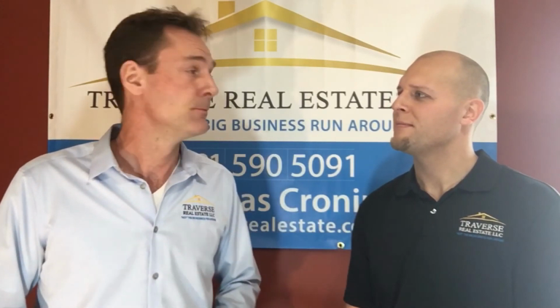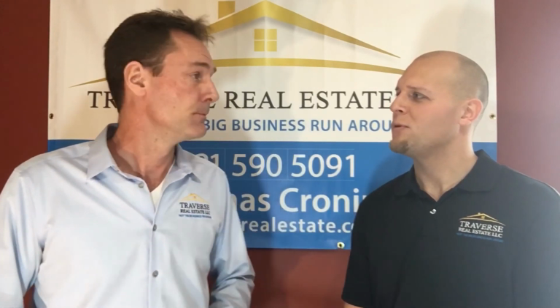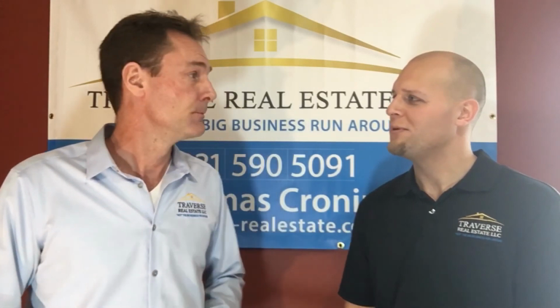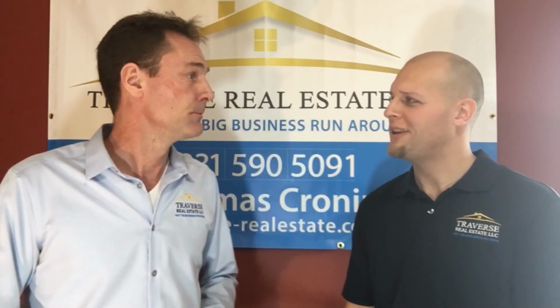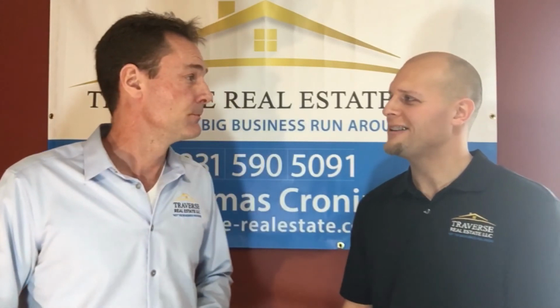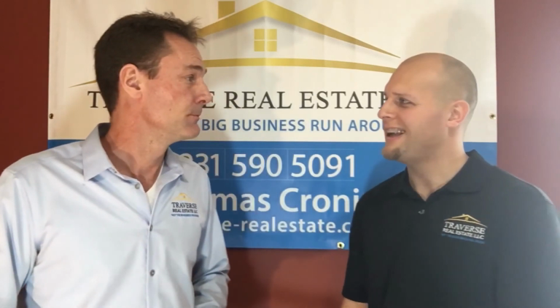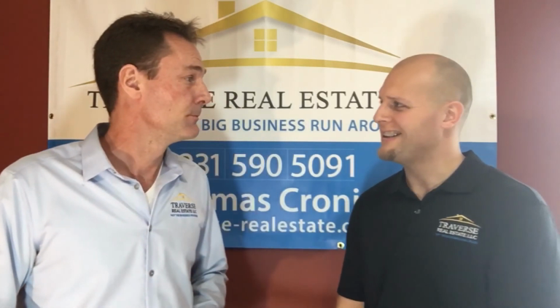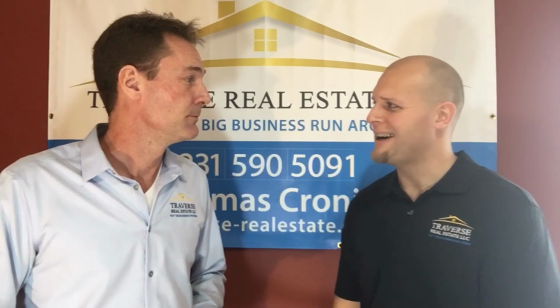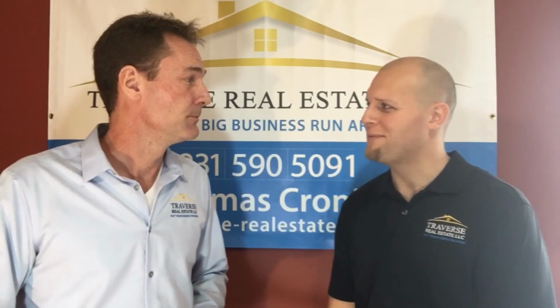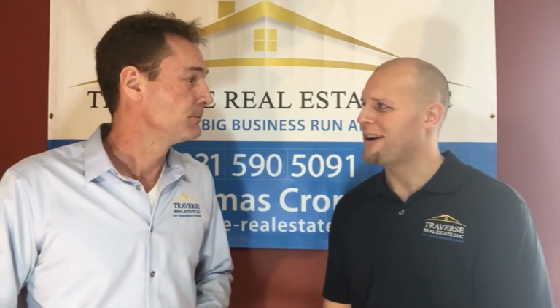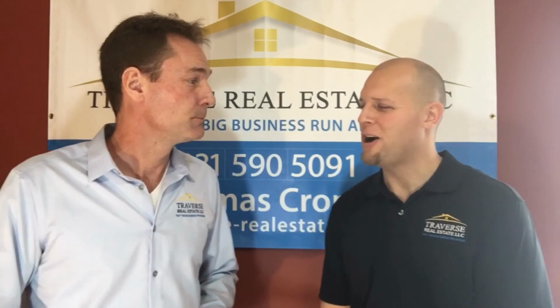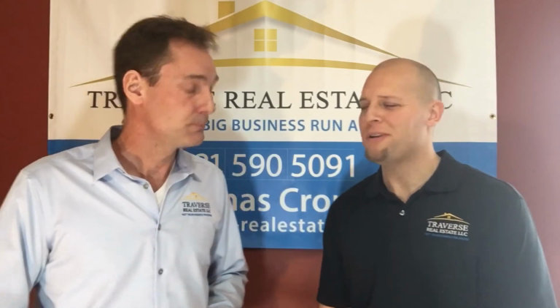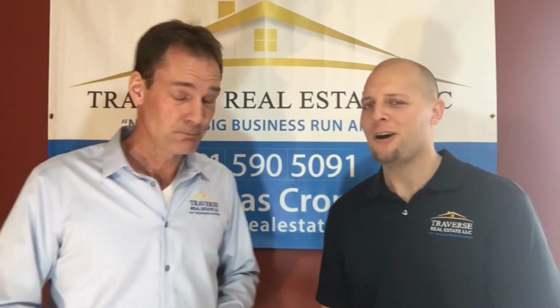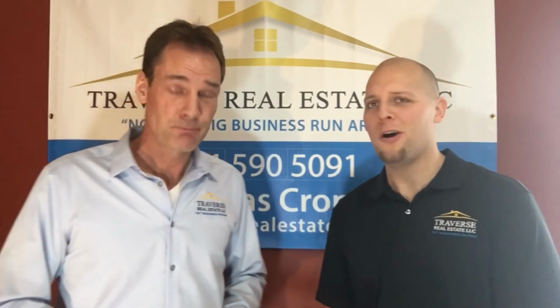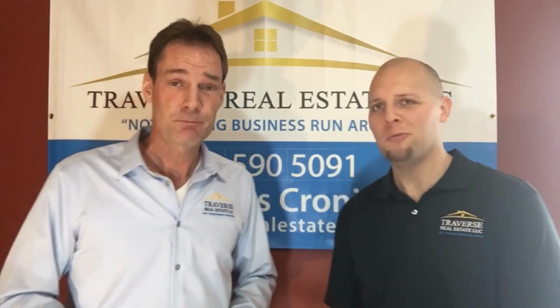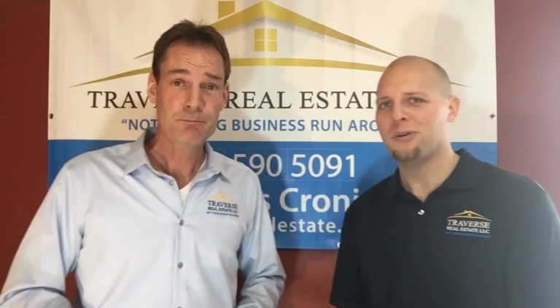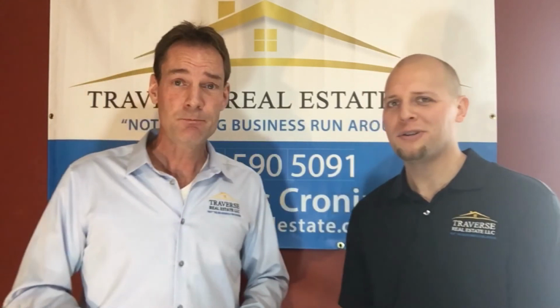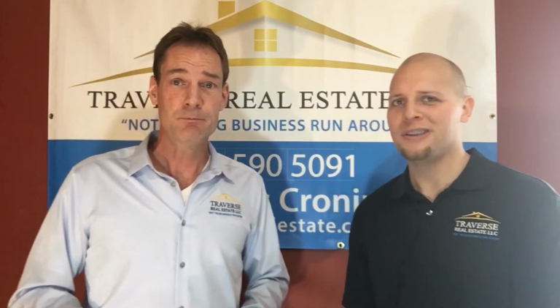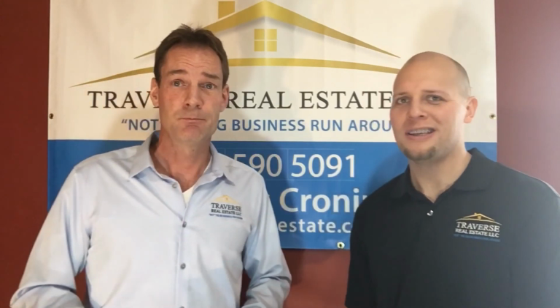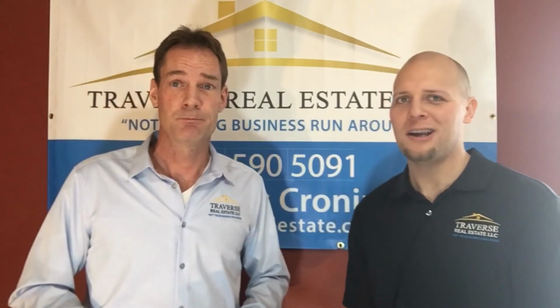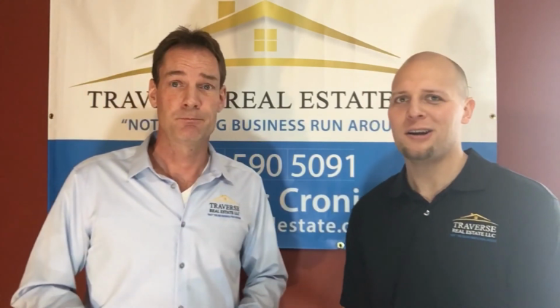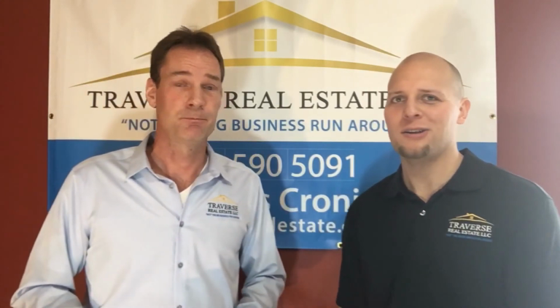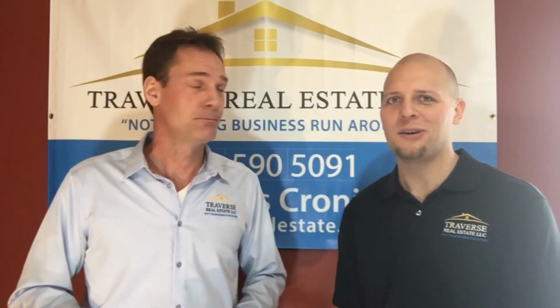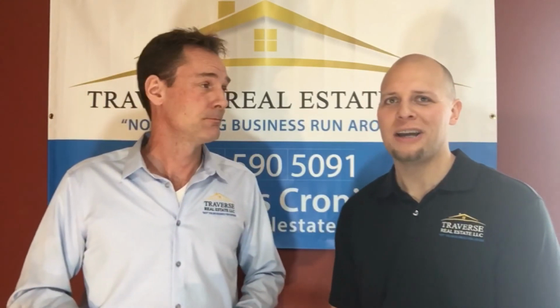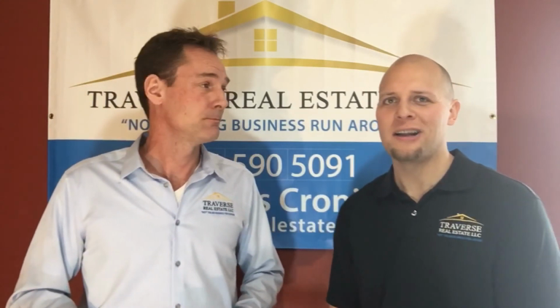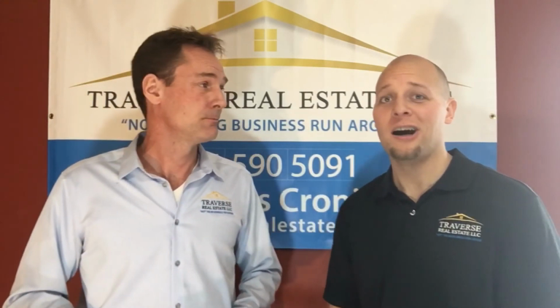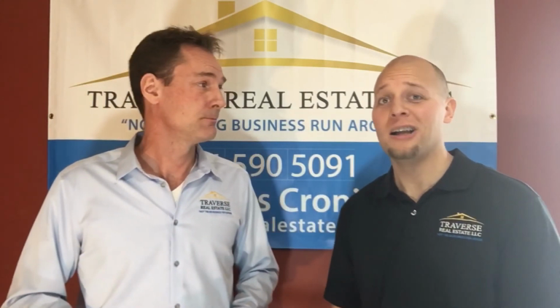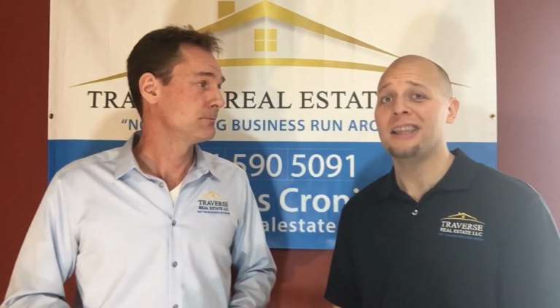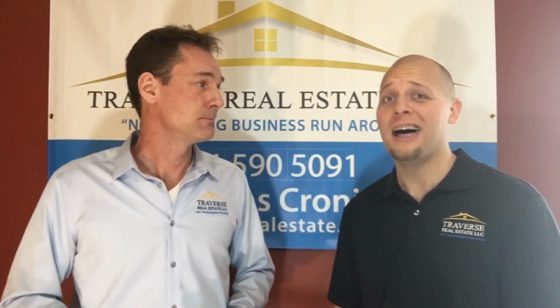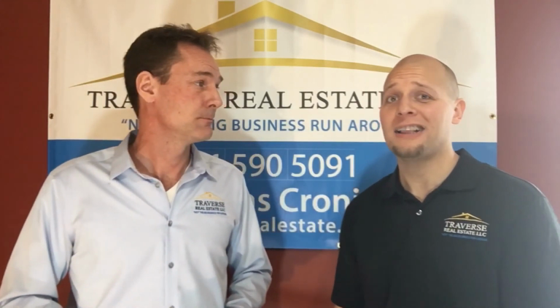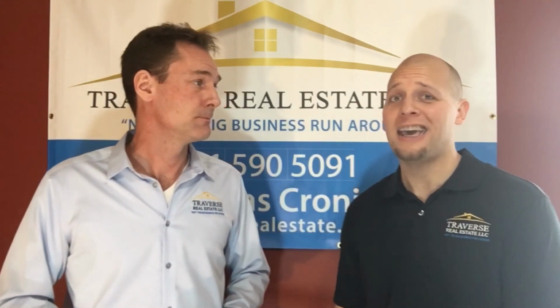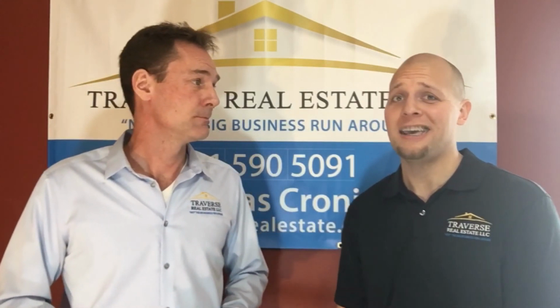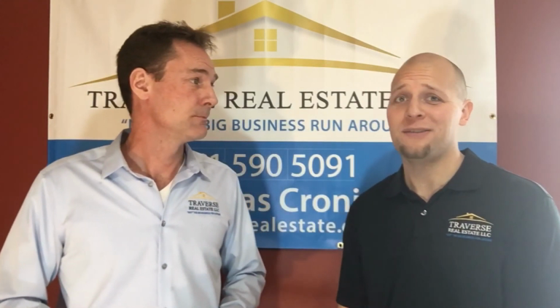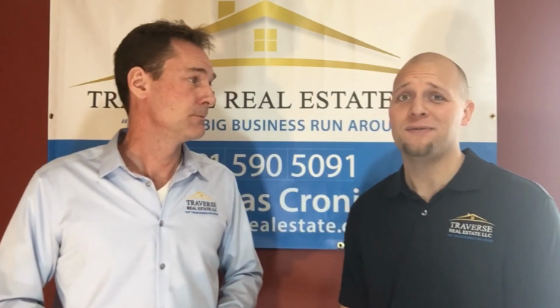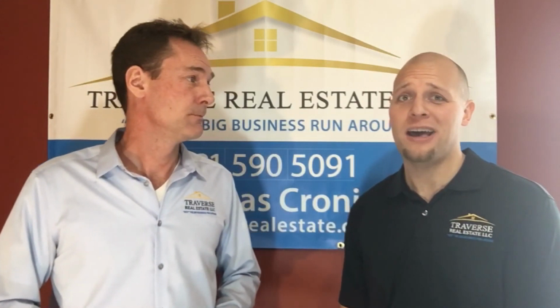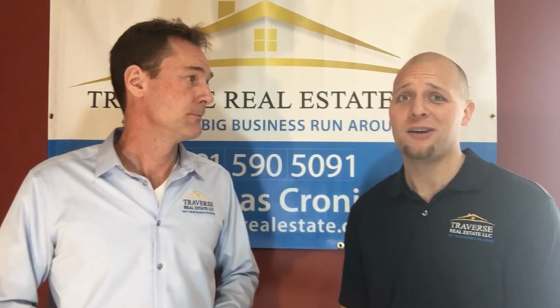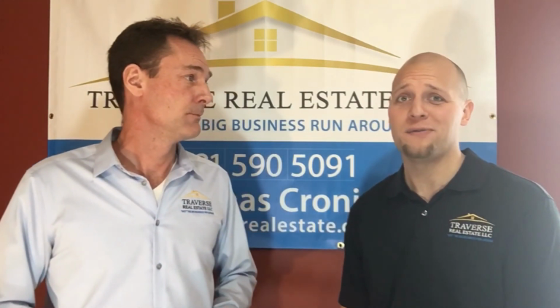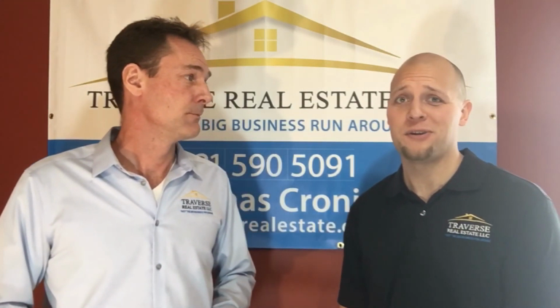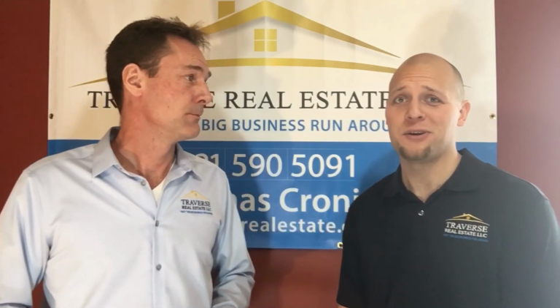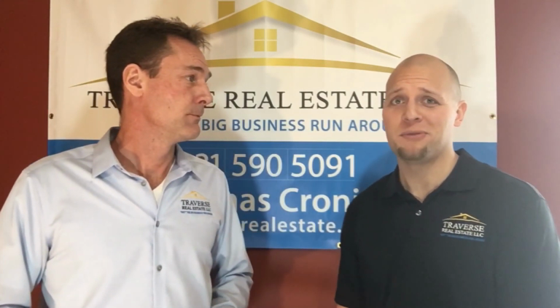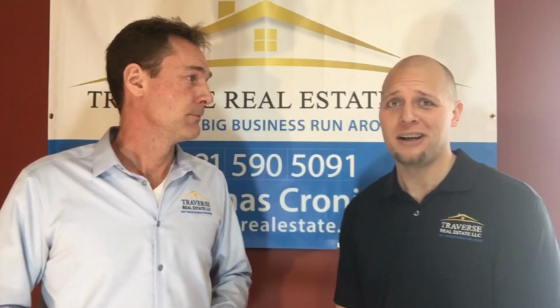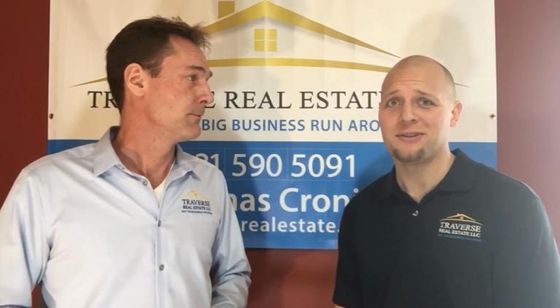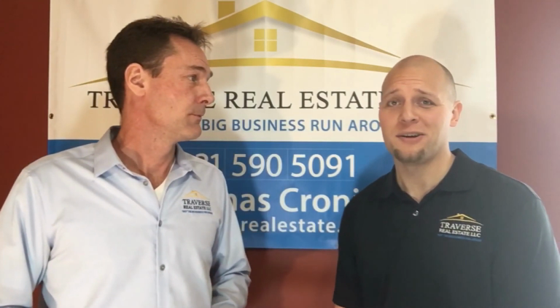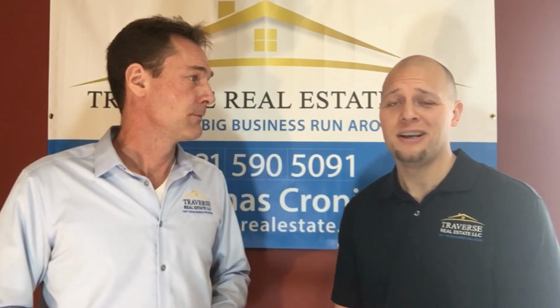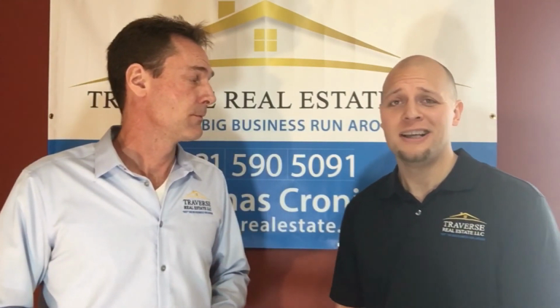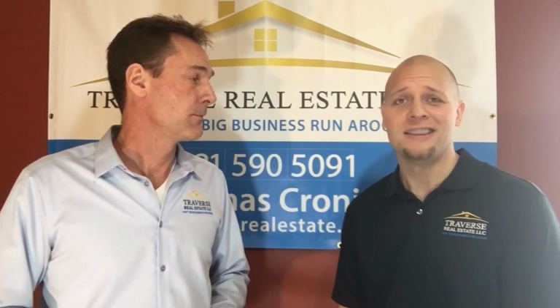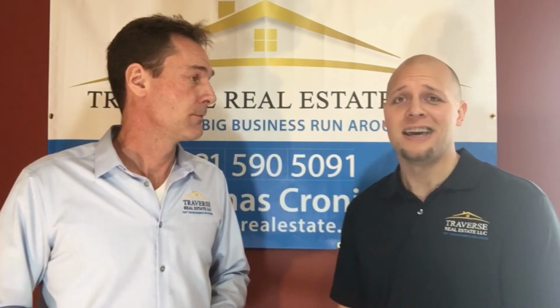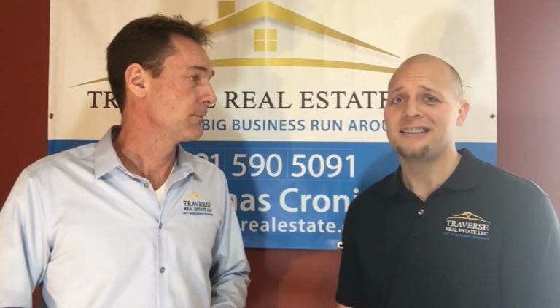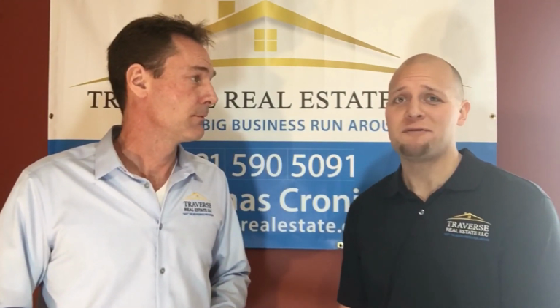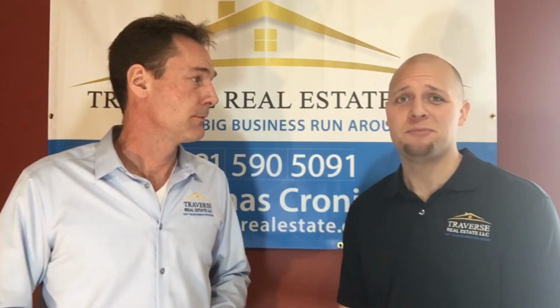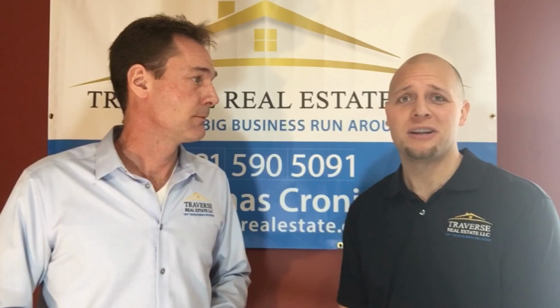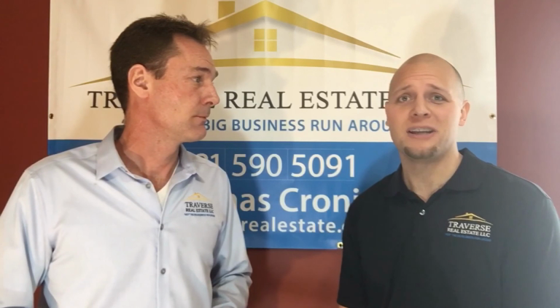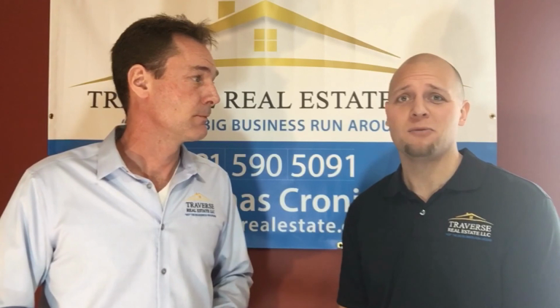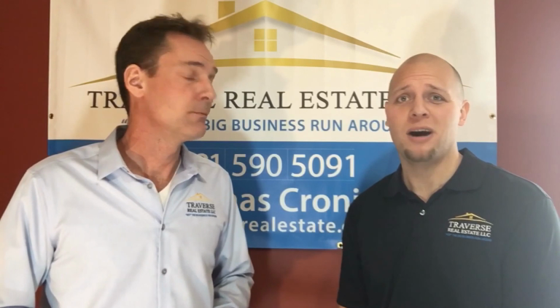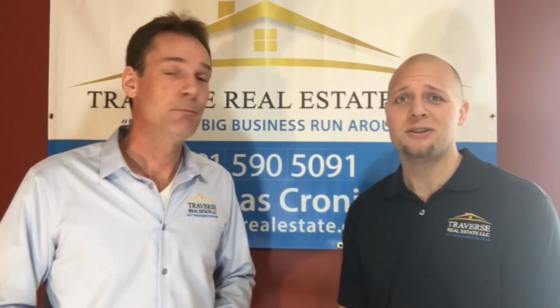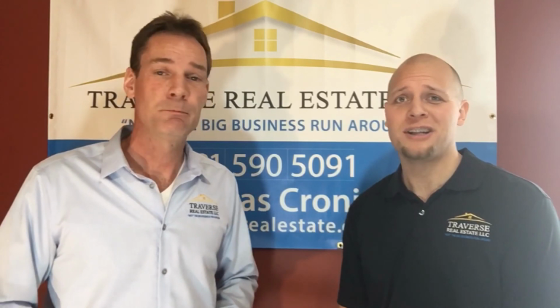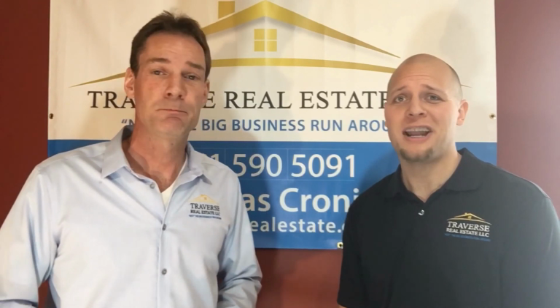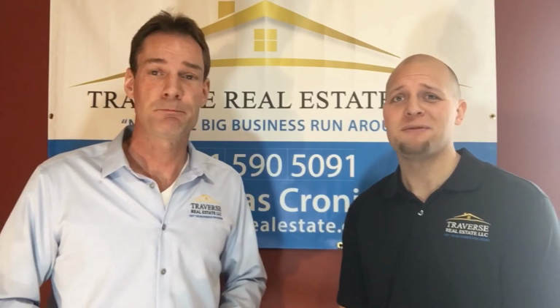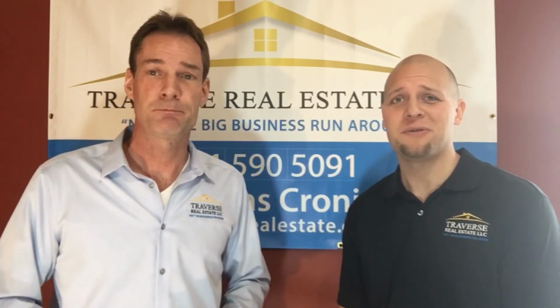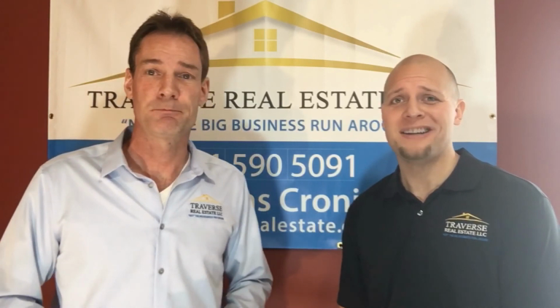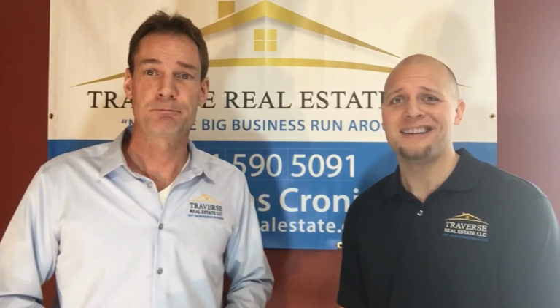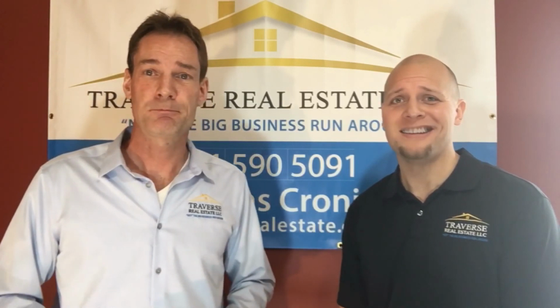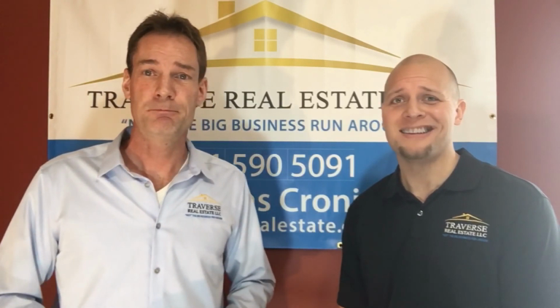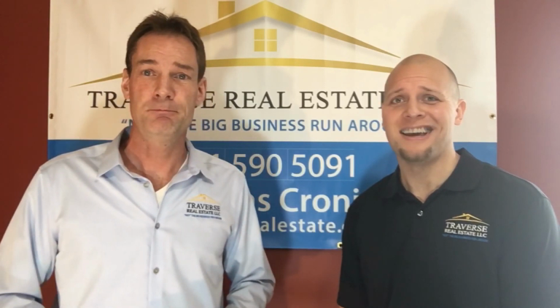Well, thanks a lot, Tom, for helping homeowners in the area learn how to unlock that hidden value for your appraiser. Thanks to everybody that's watching and have a great day today.